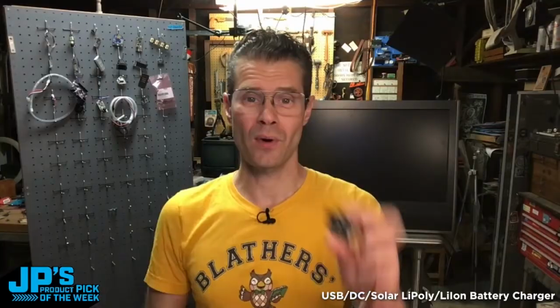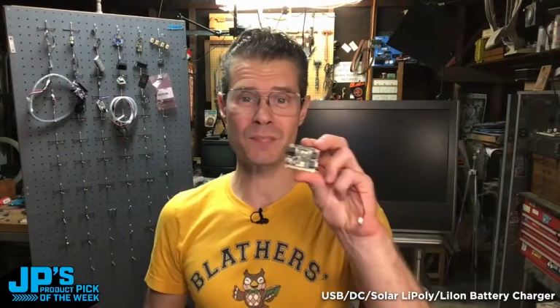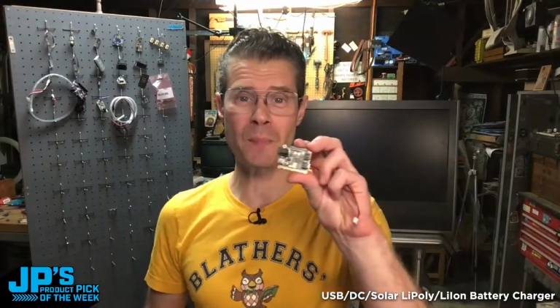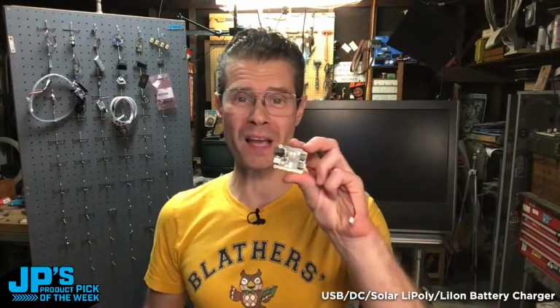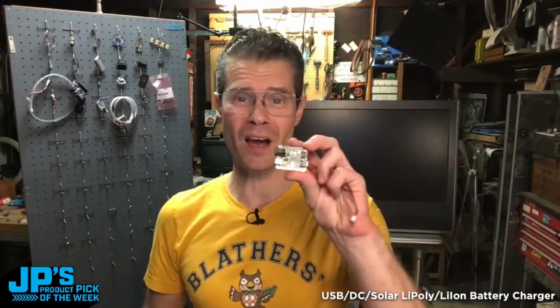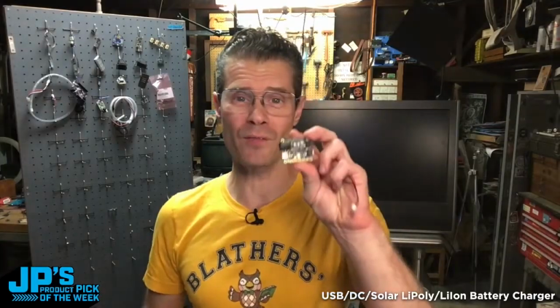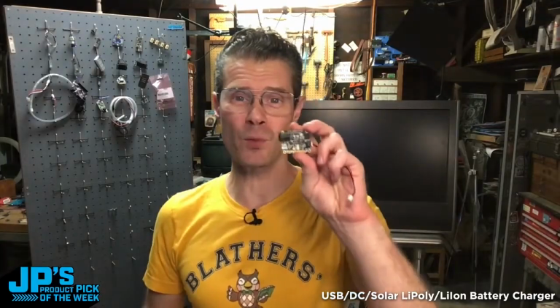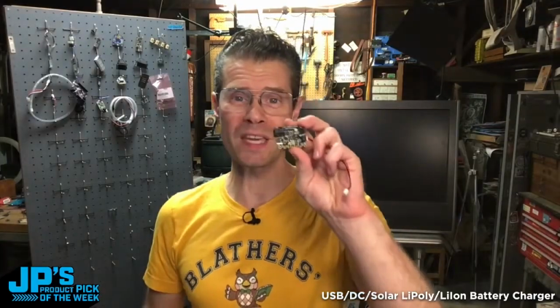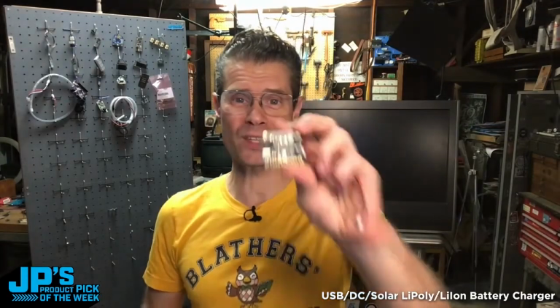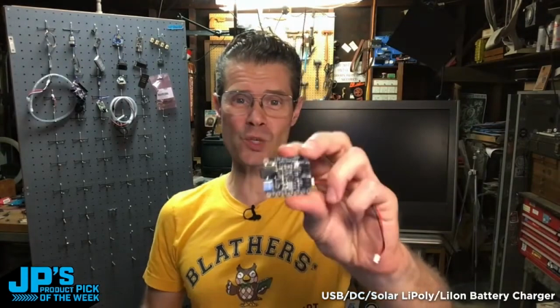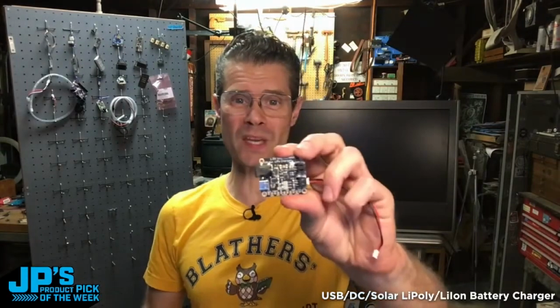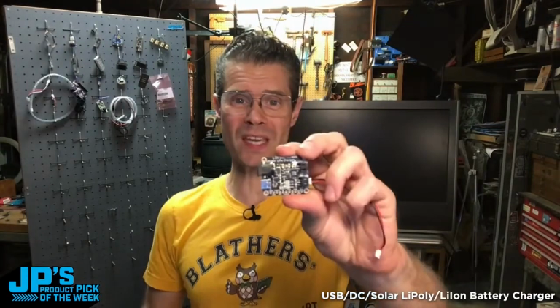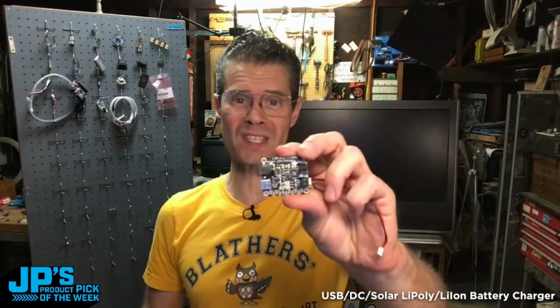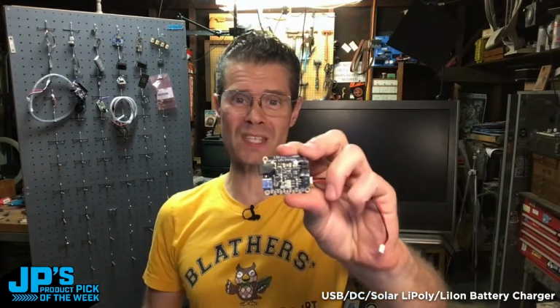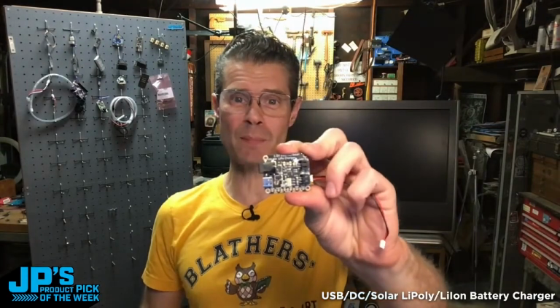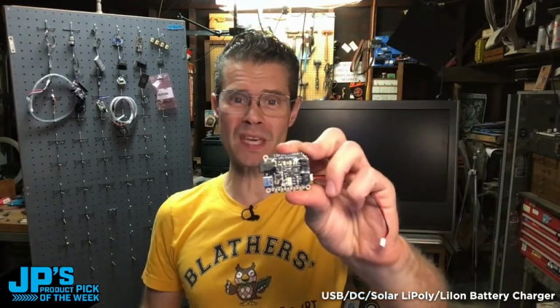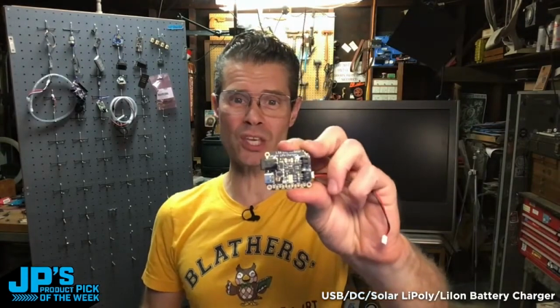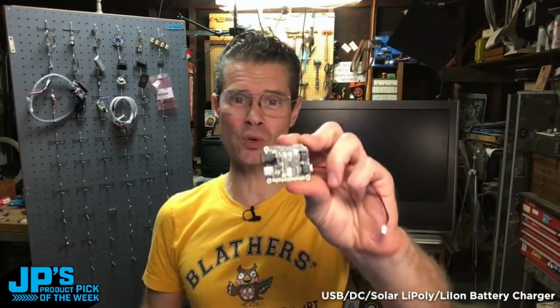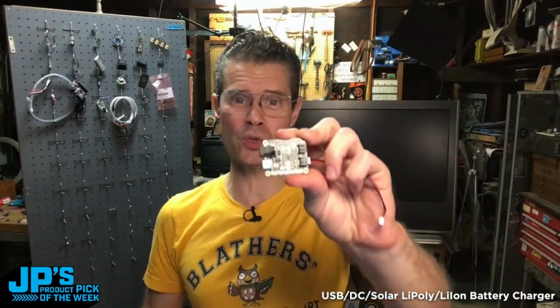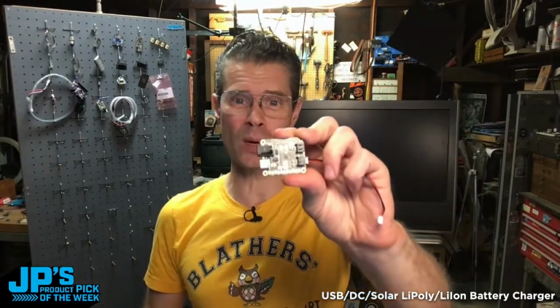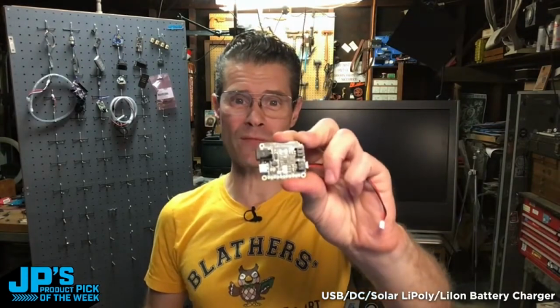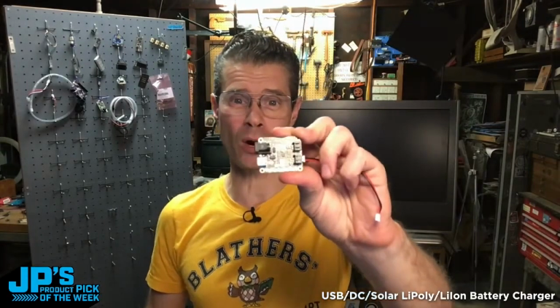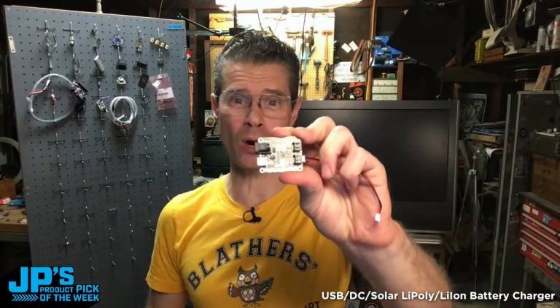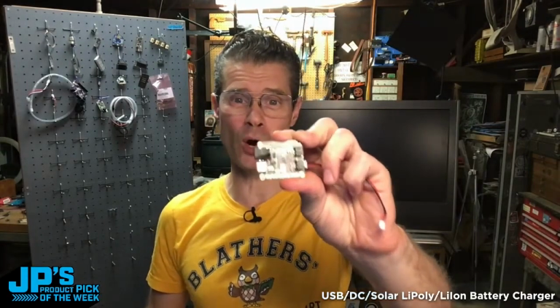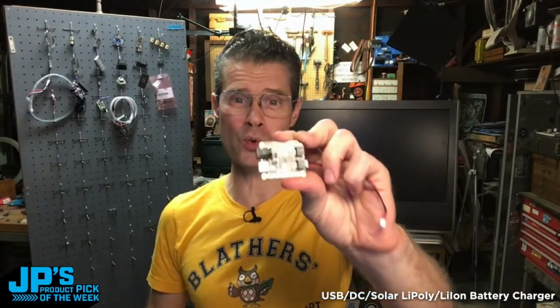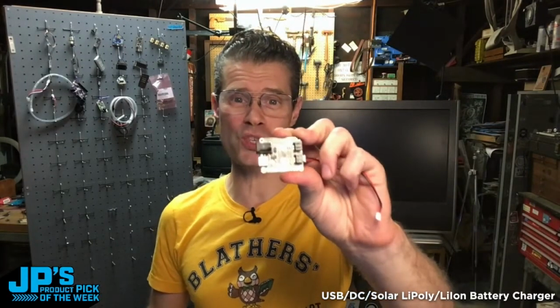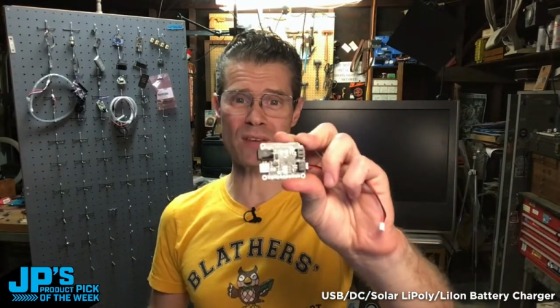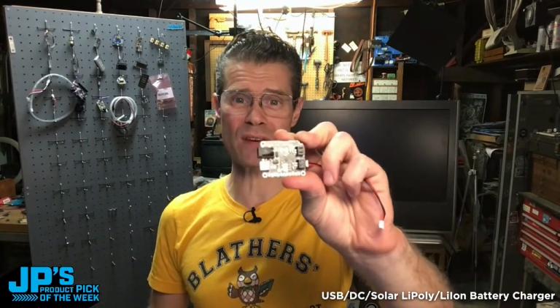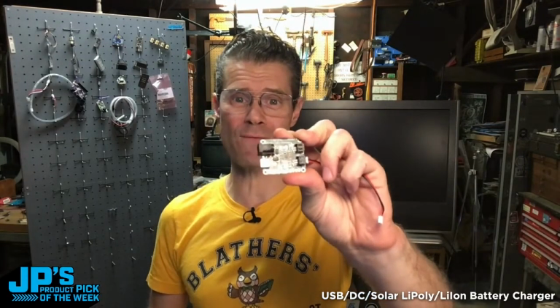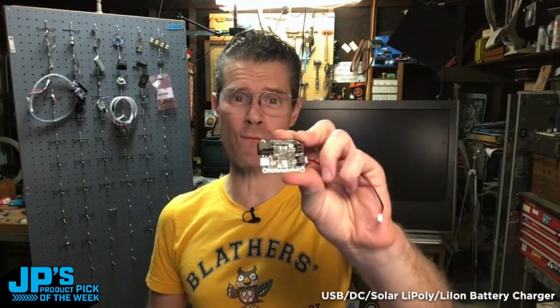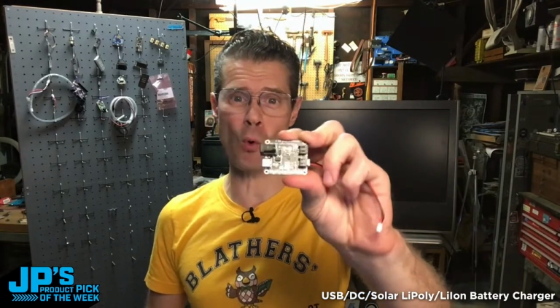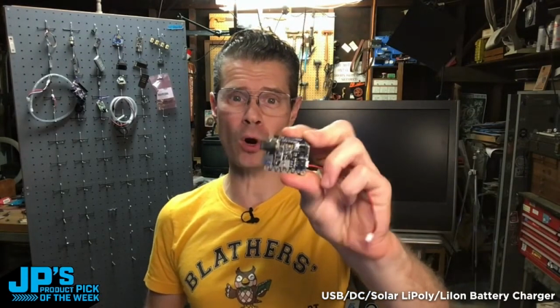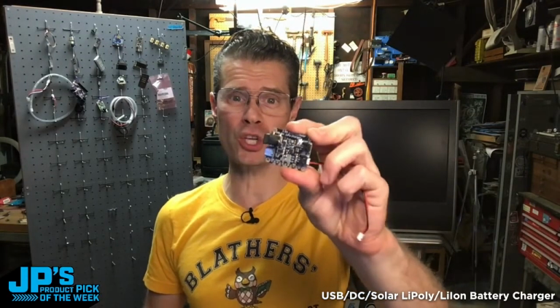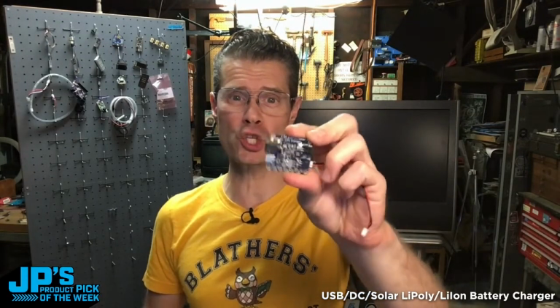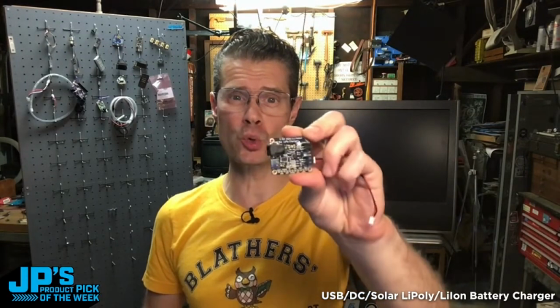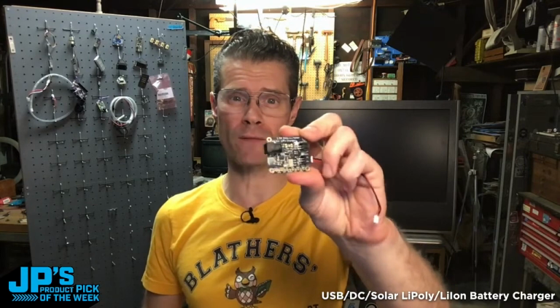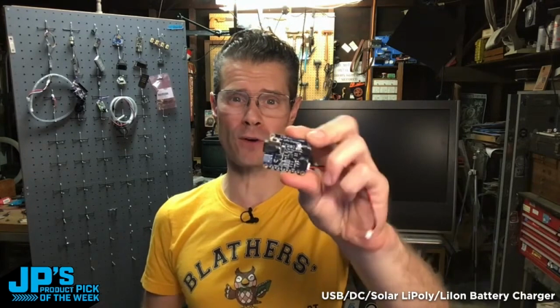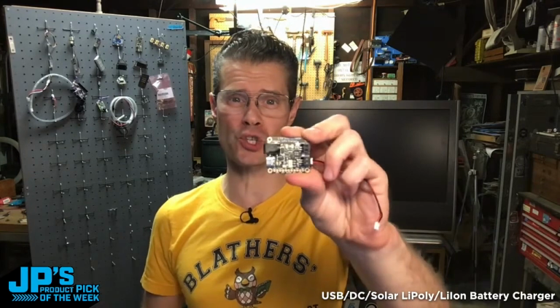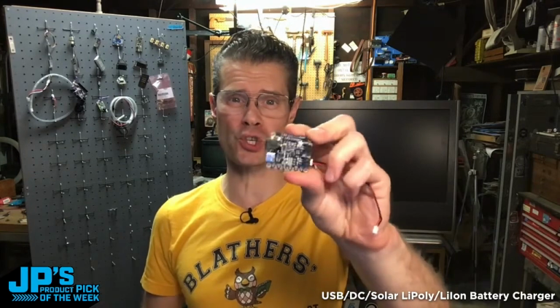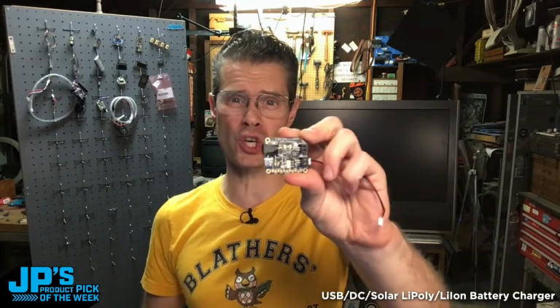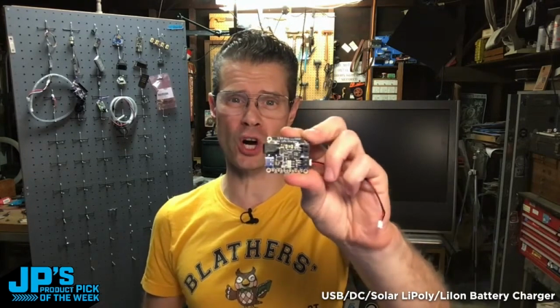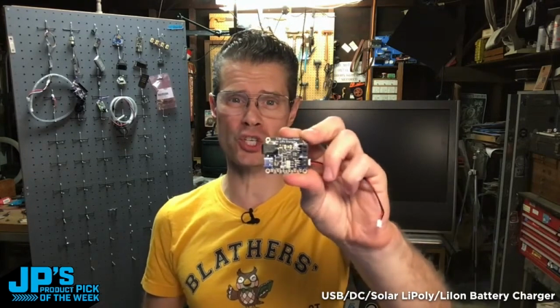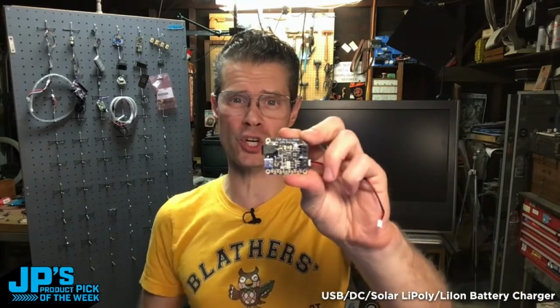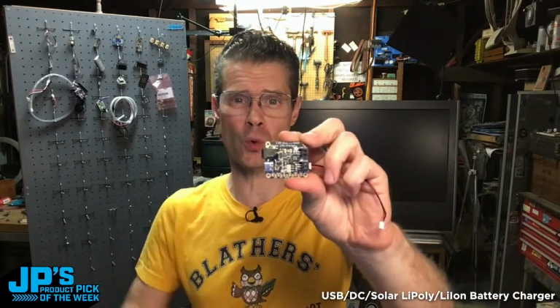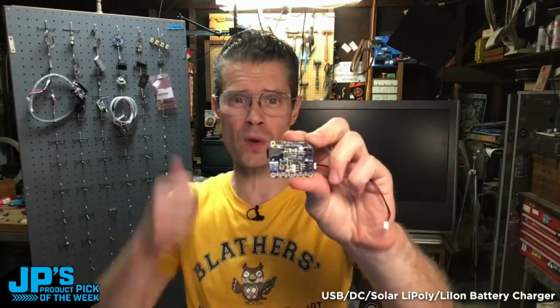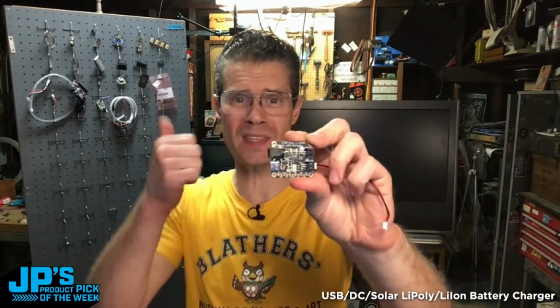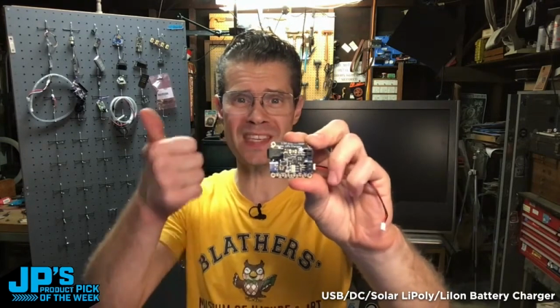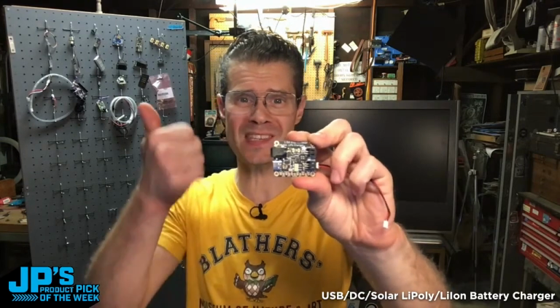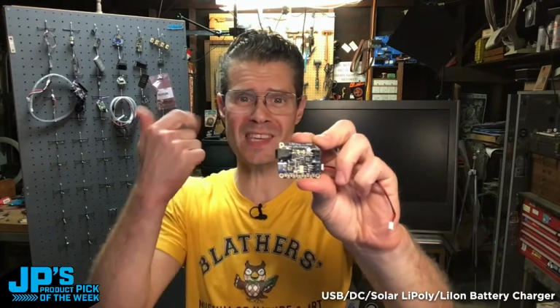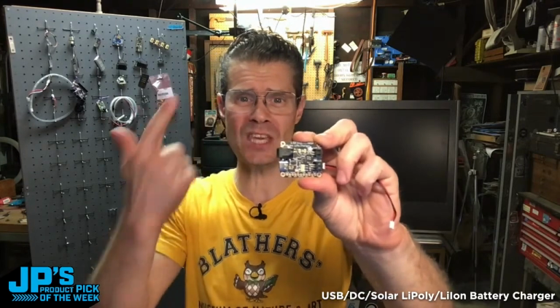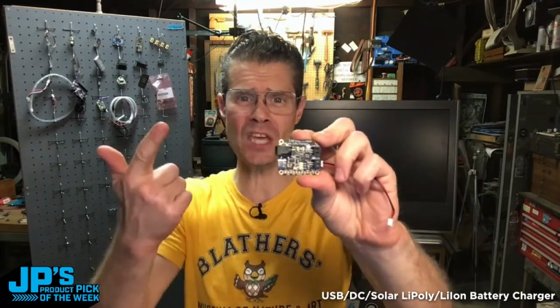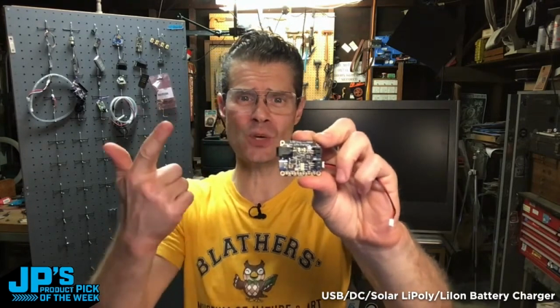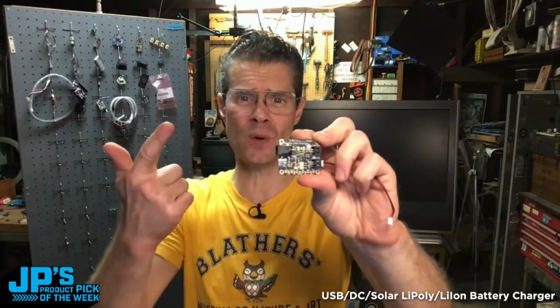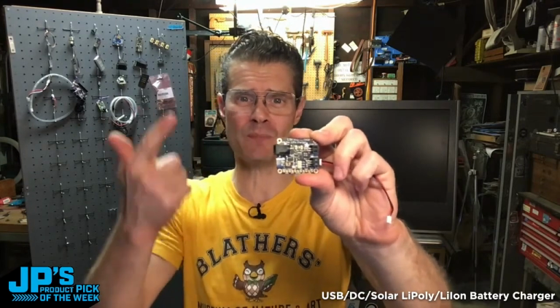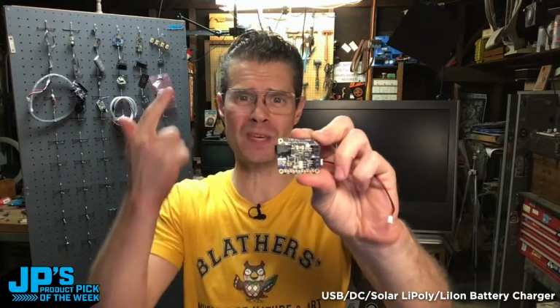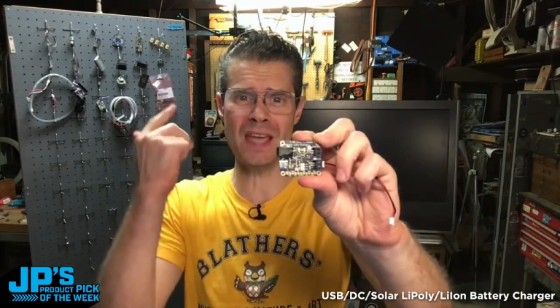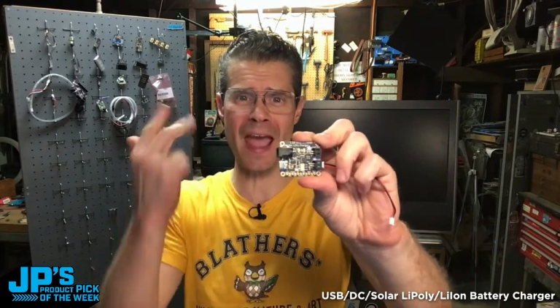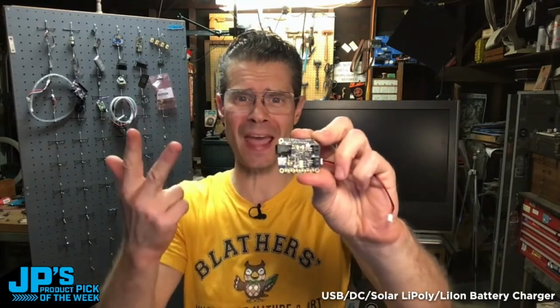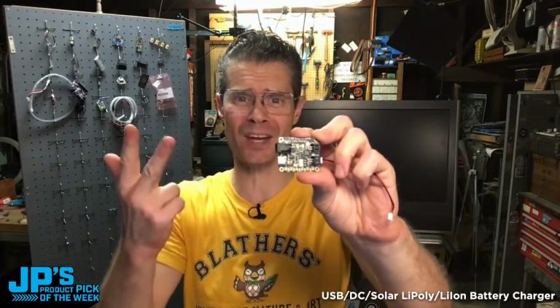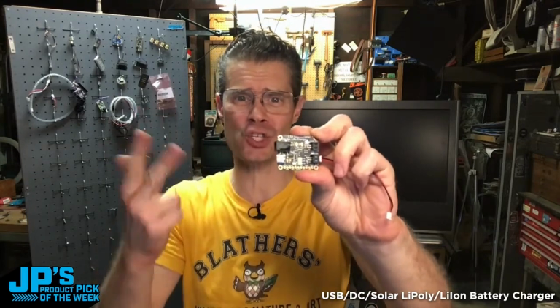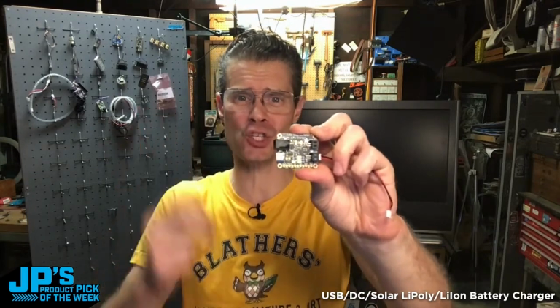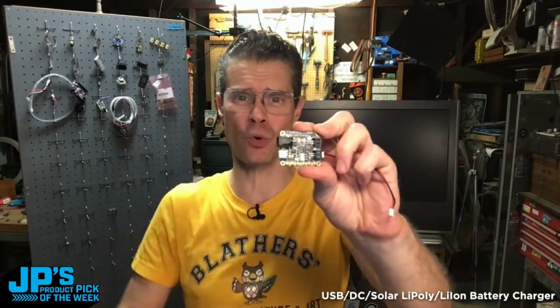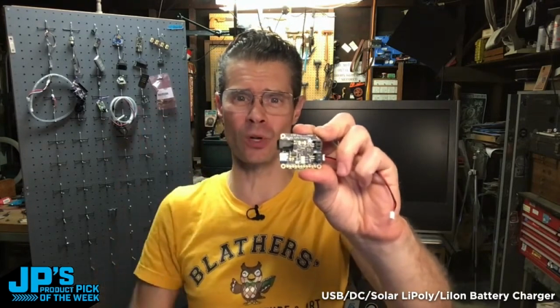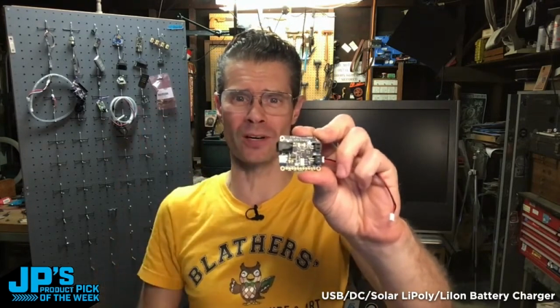Product pick of the week this week: it's the BQ24074 universal charger with DC, USB, and solar.